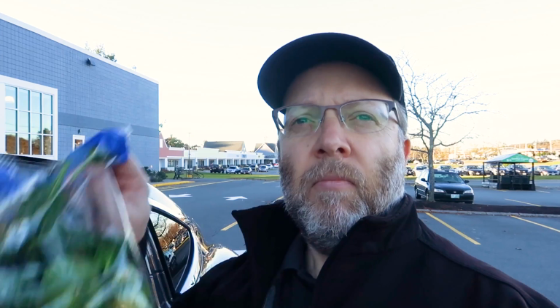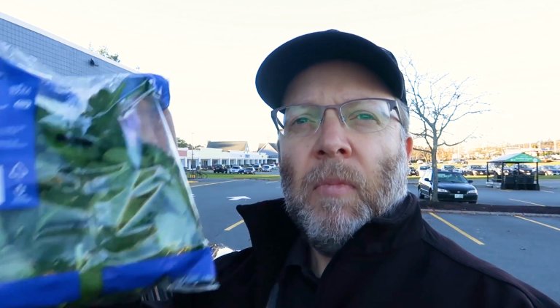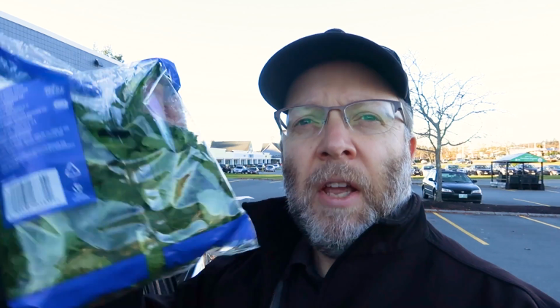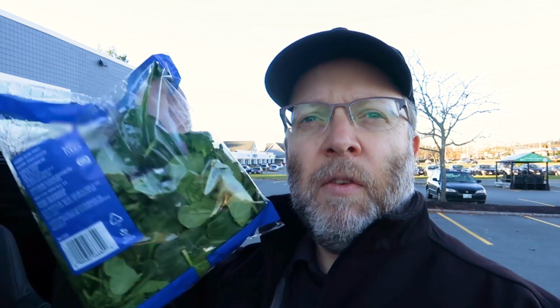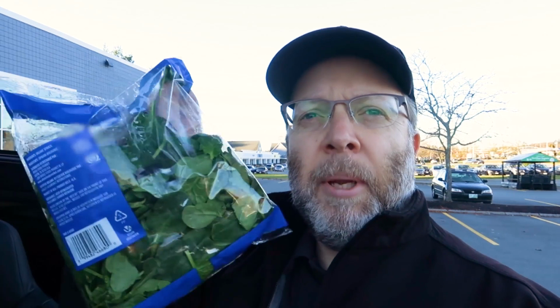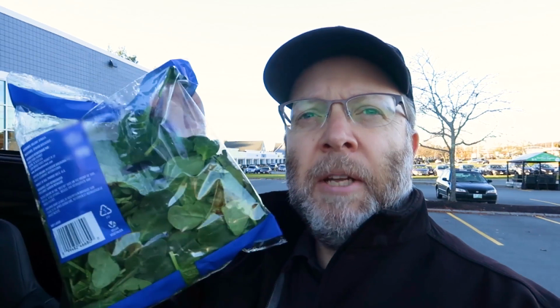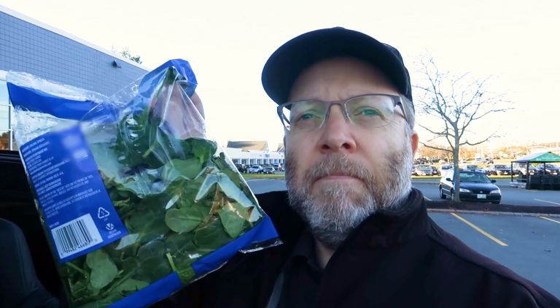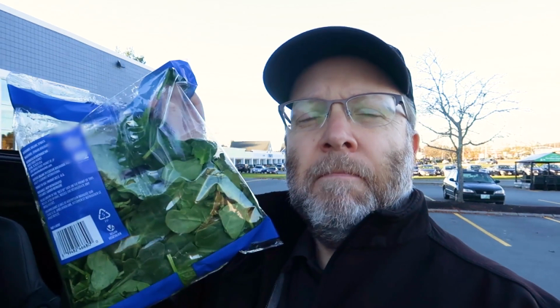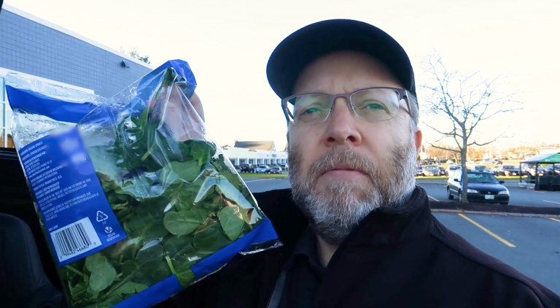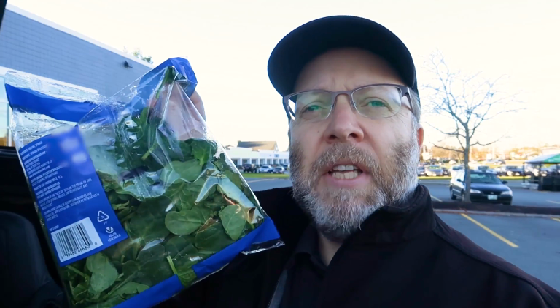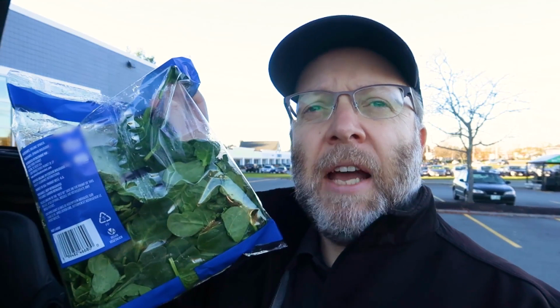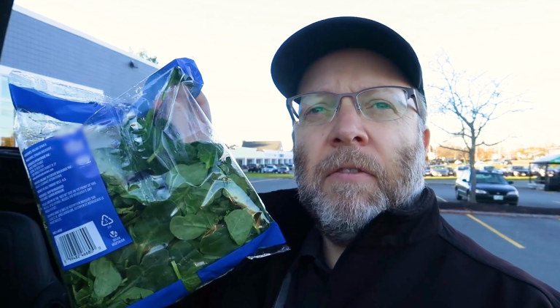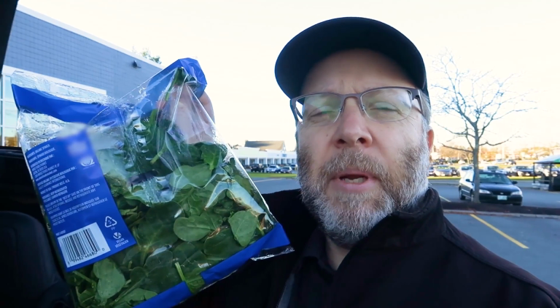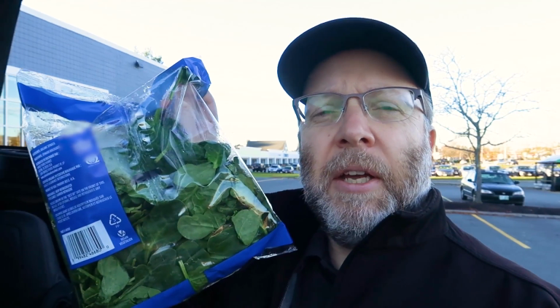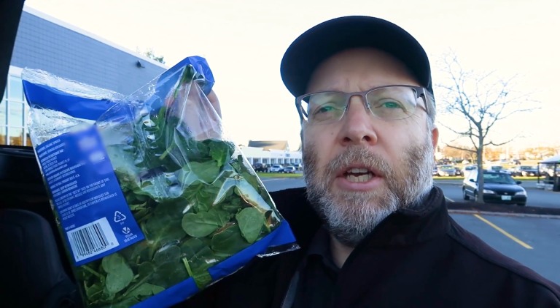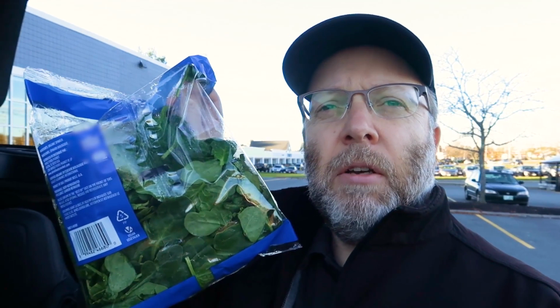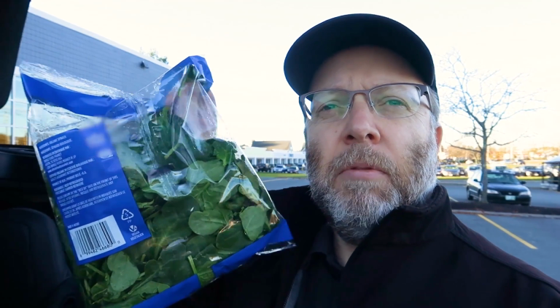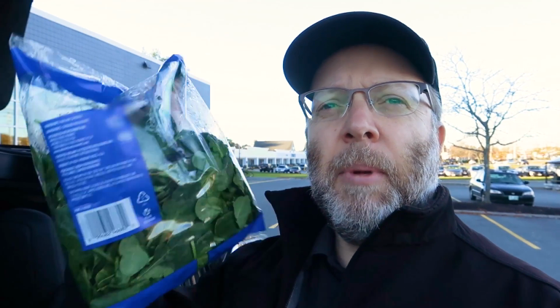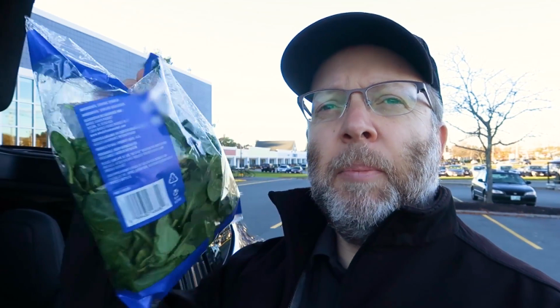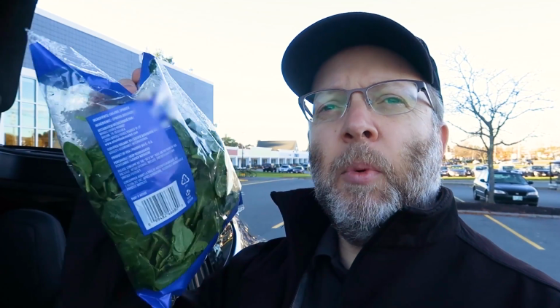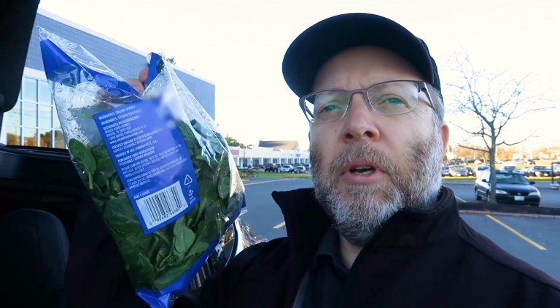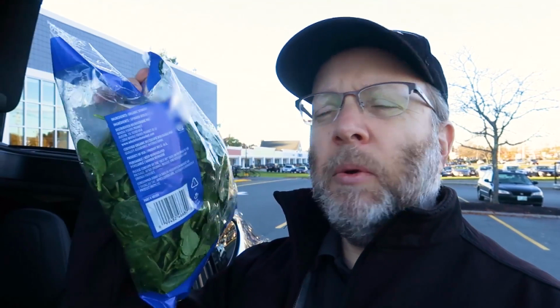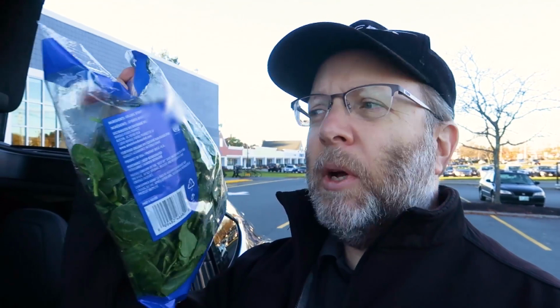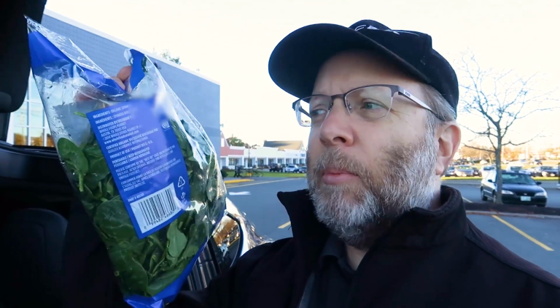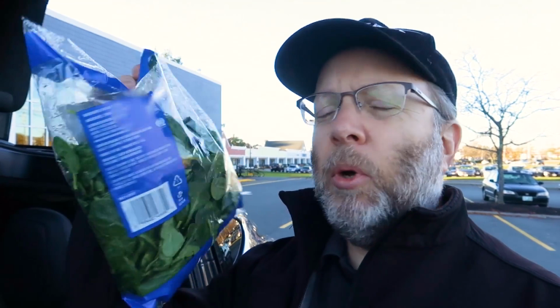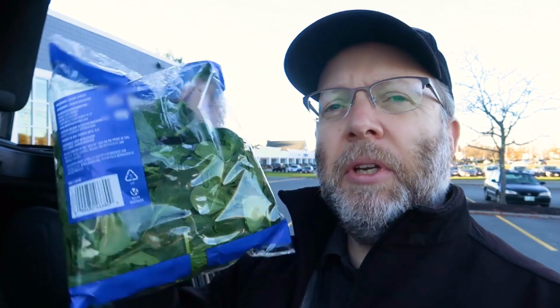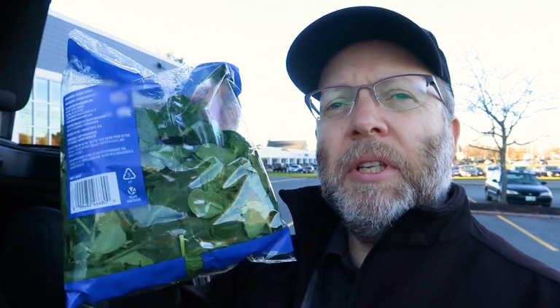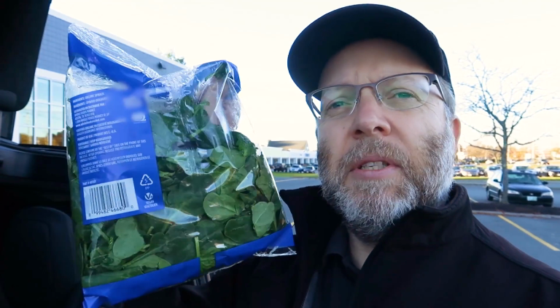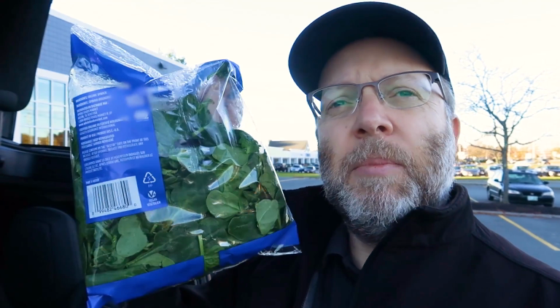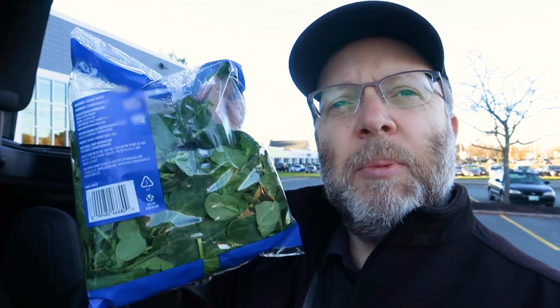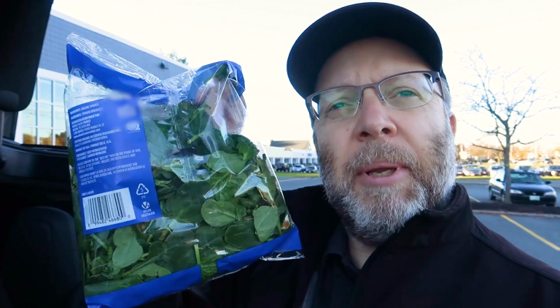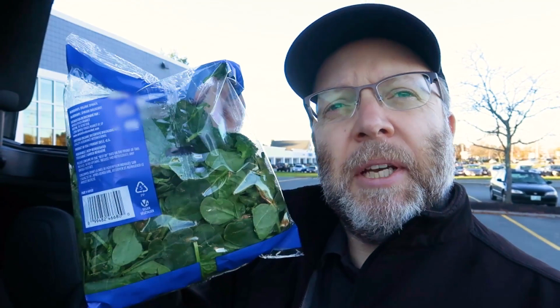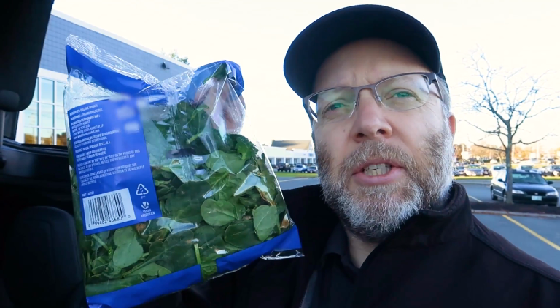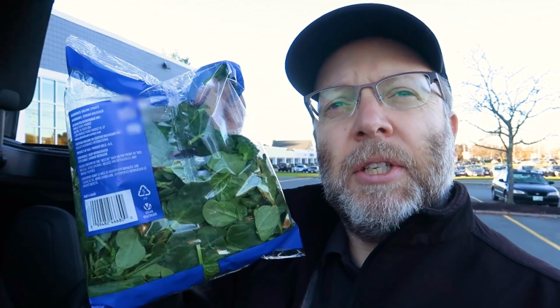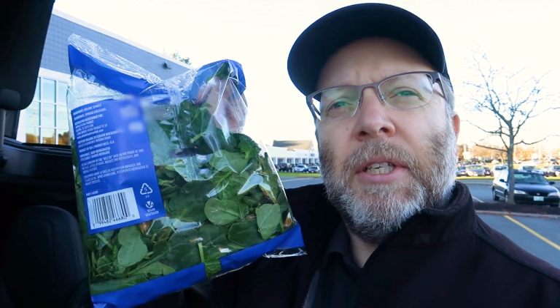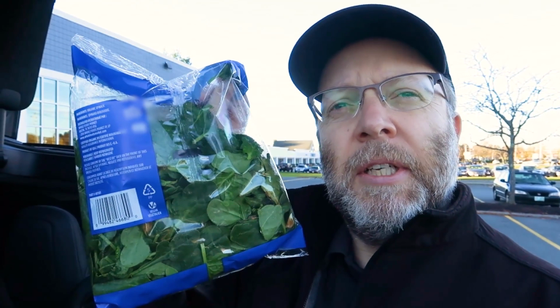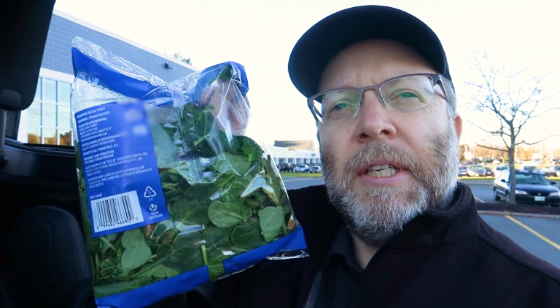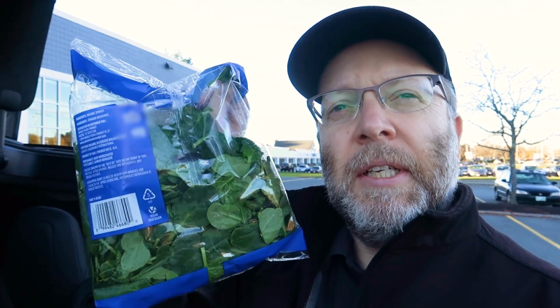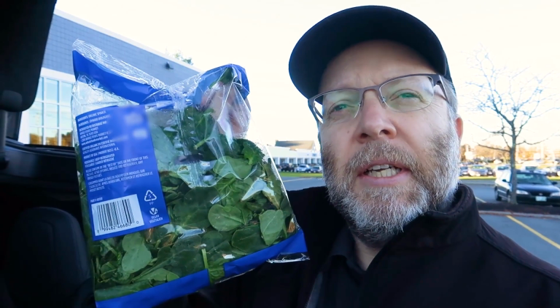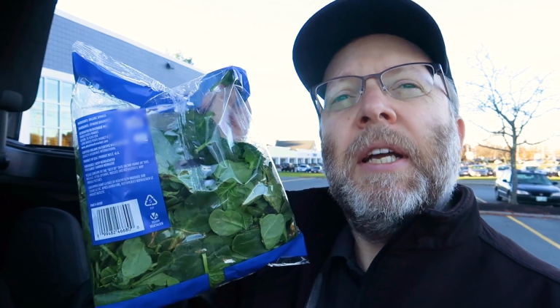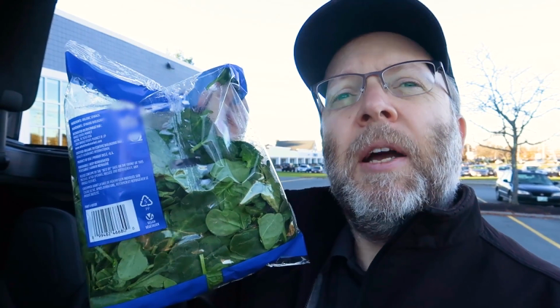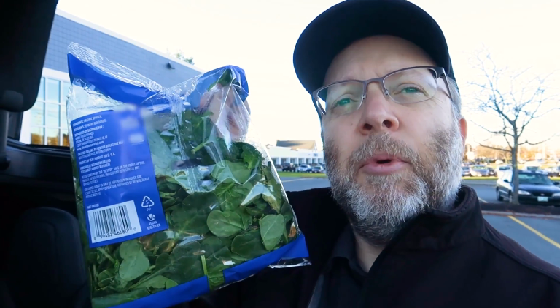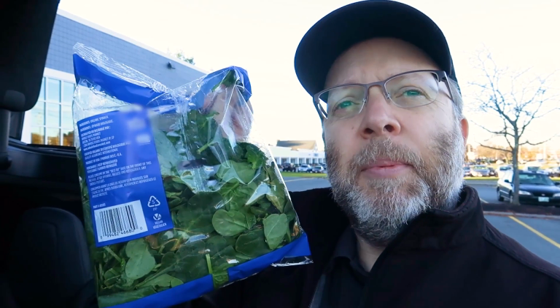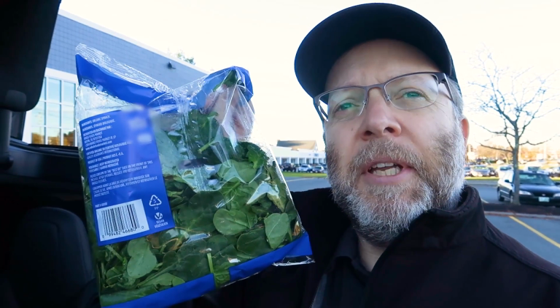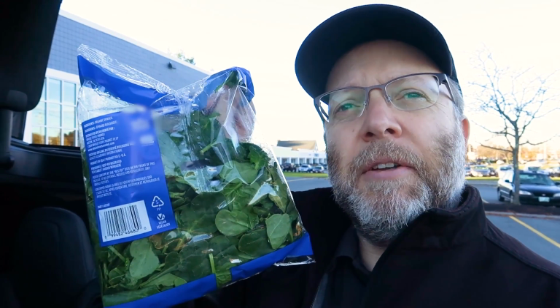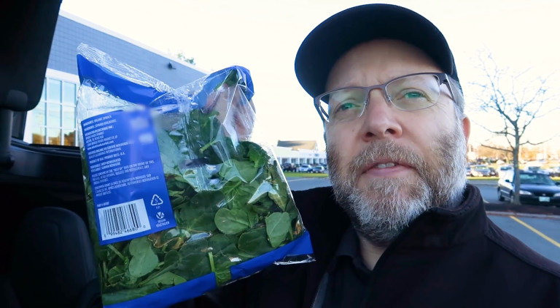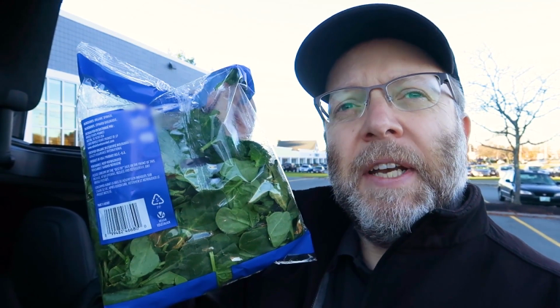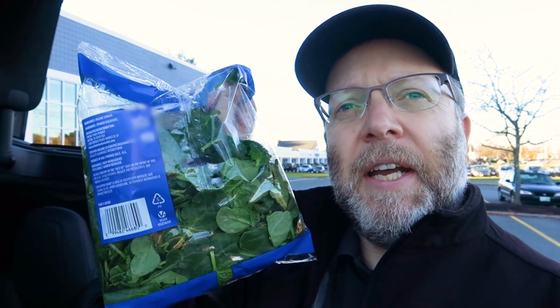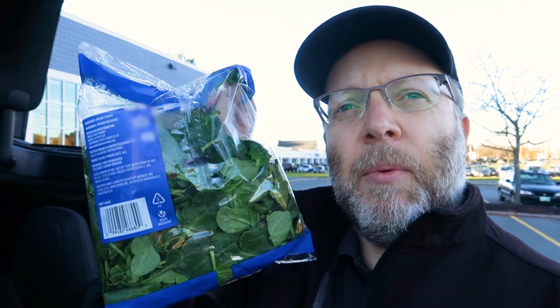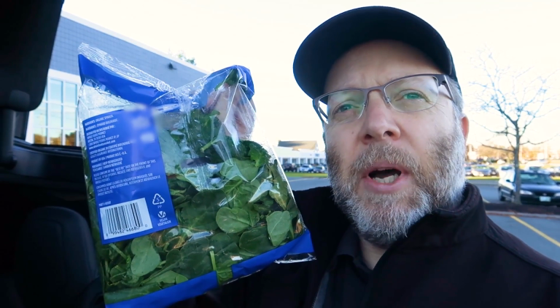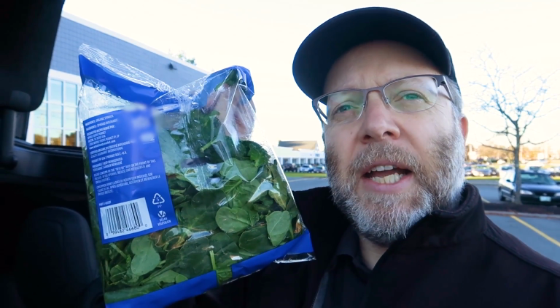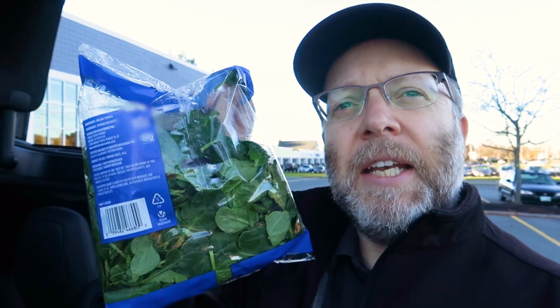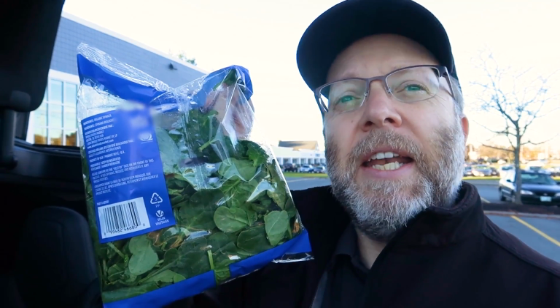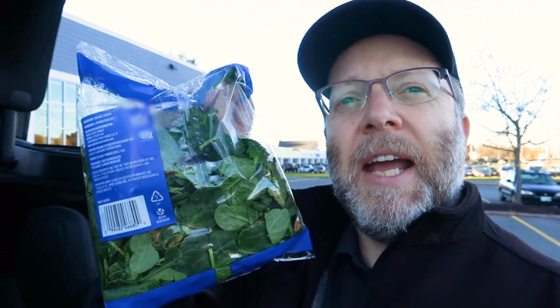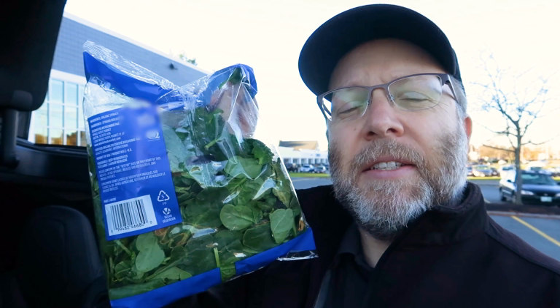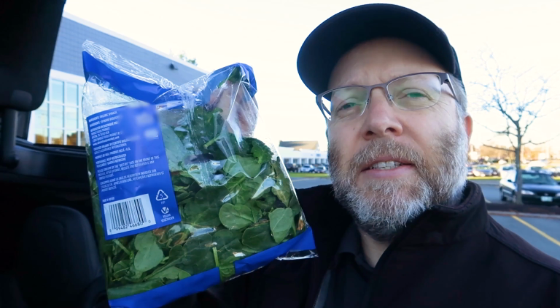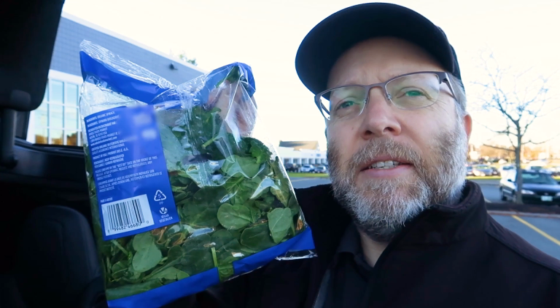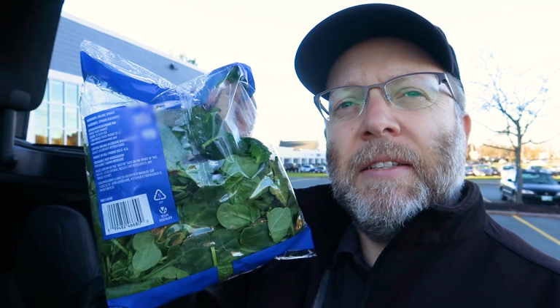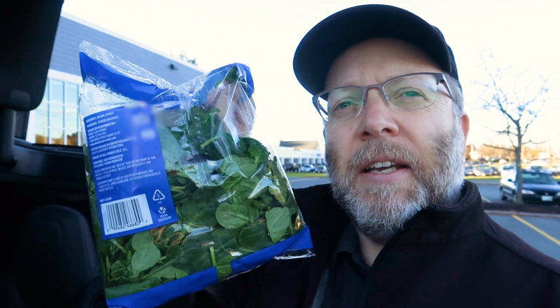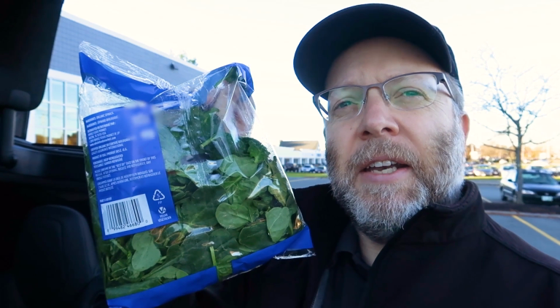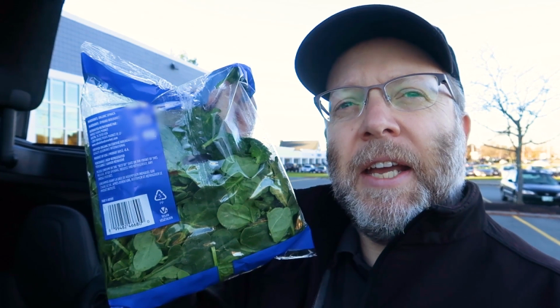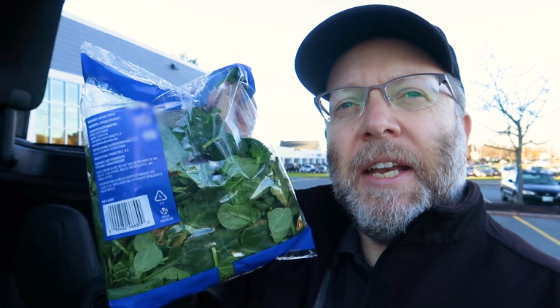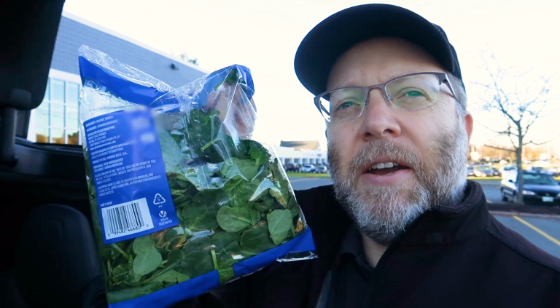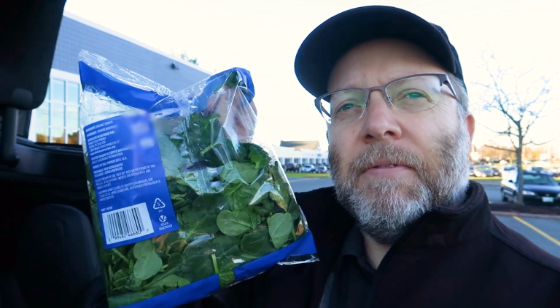Hey everybody, Zach from Now You Know. You might be wondering why I'm holding some spinach. Come with me, you'll find out why next on Now You Know.